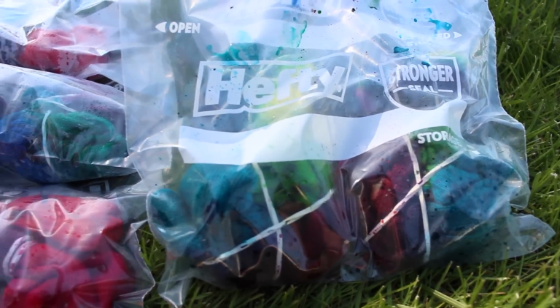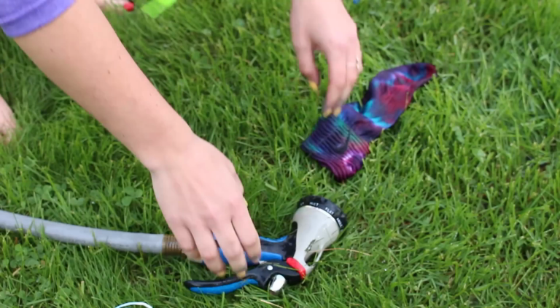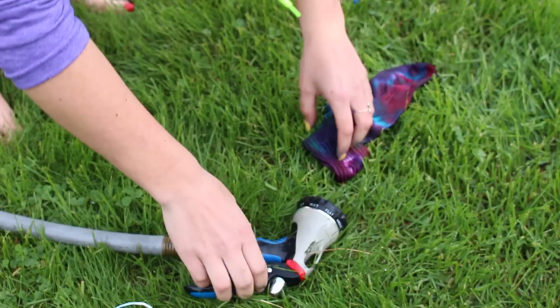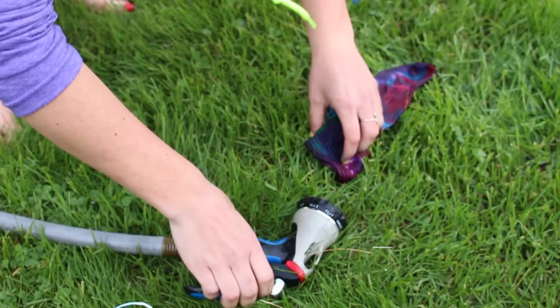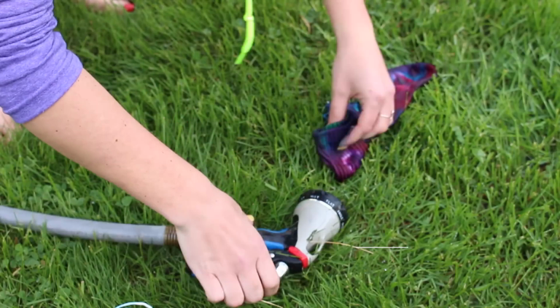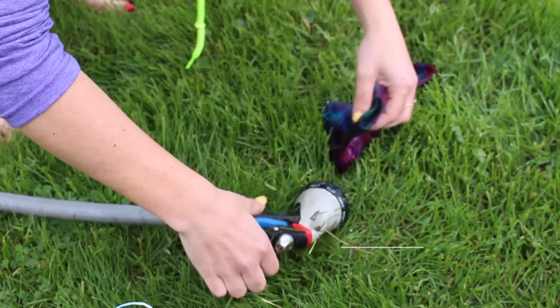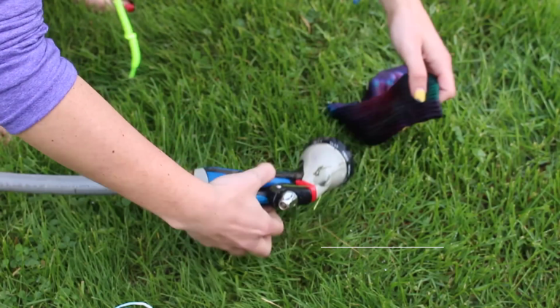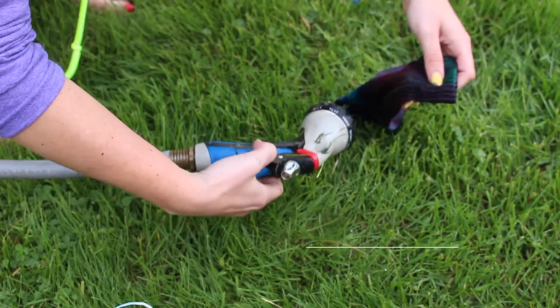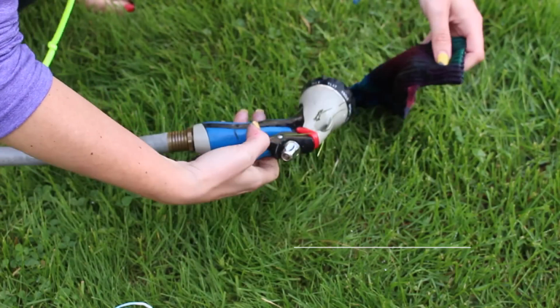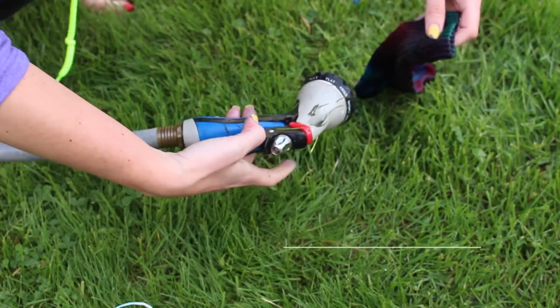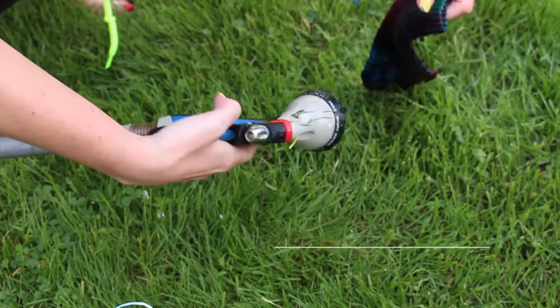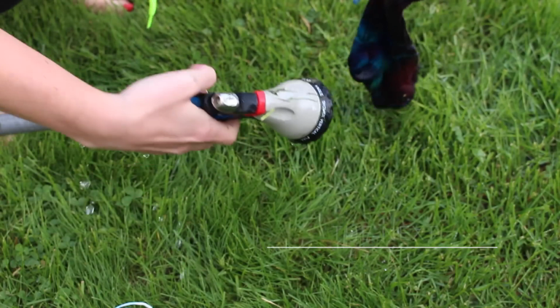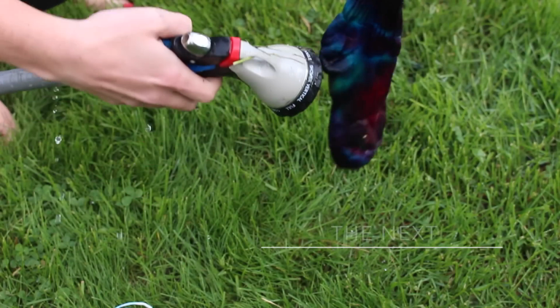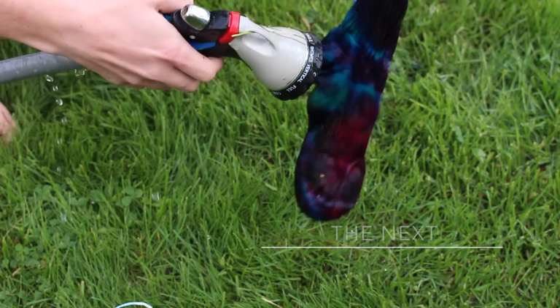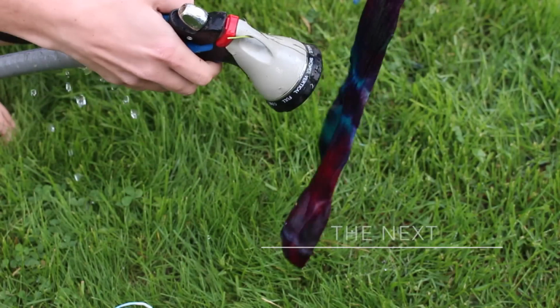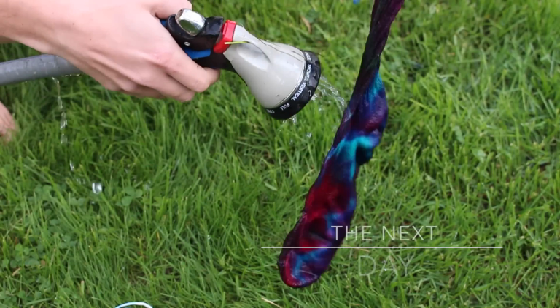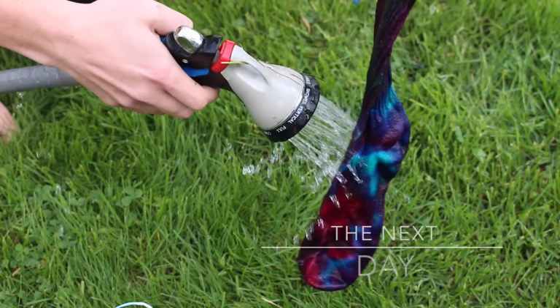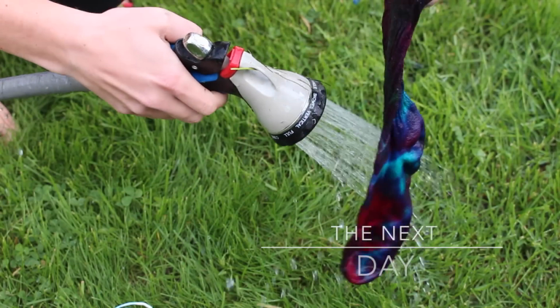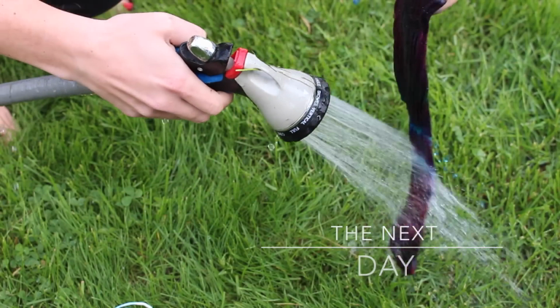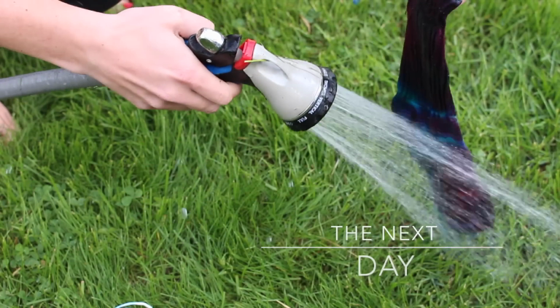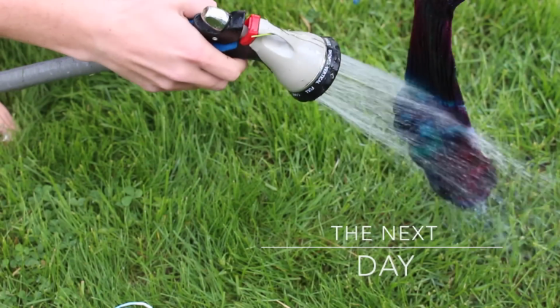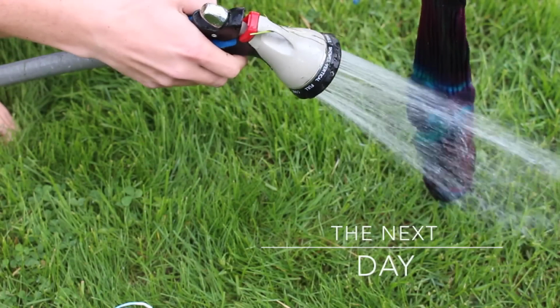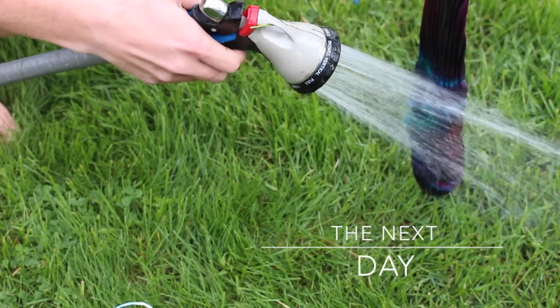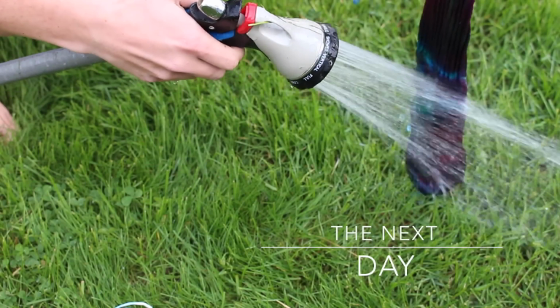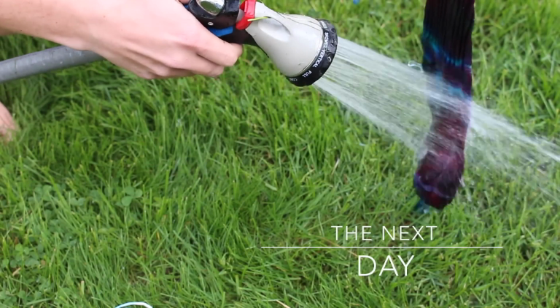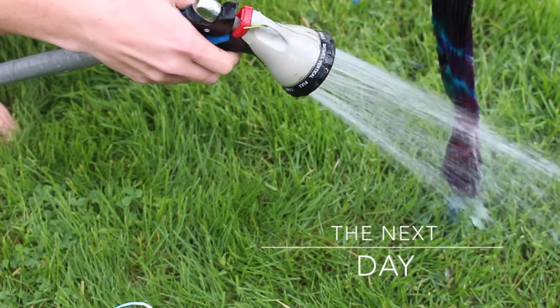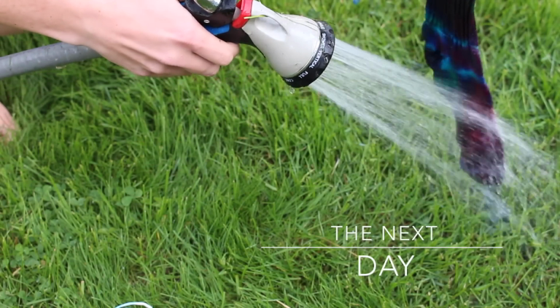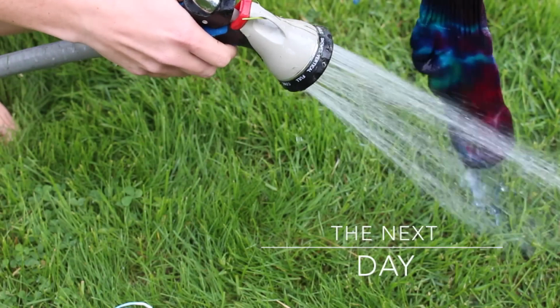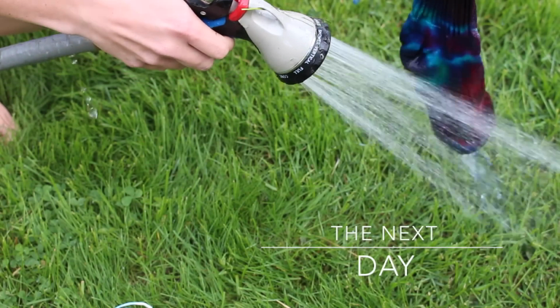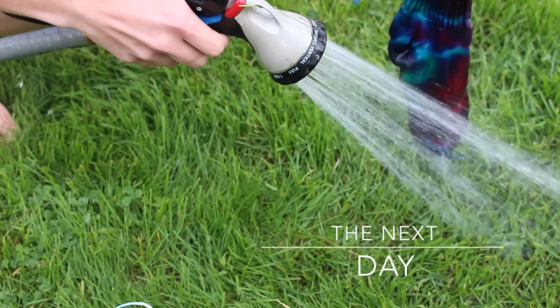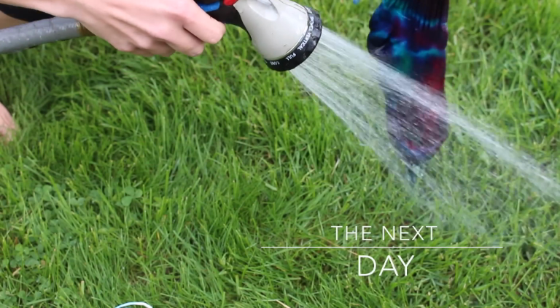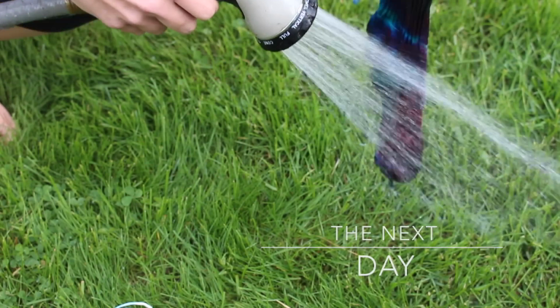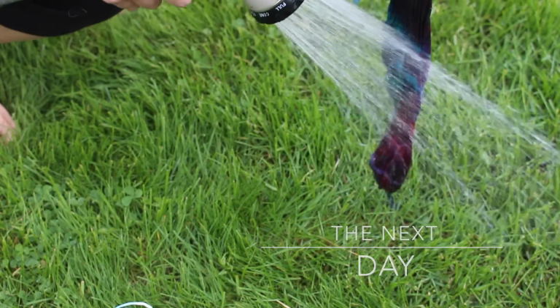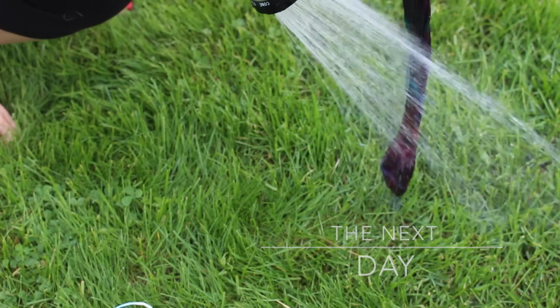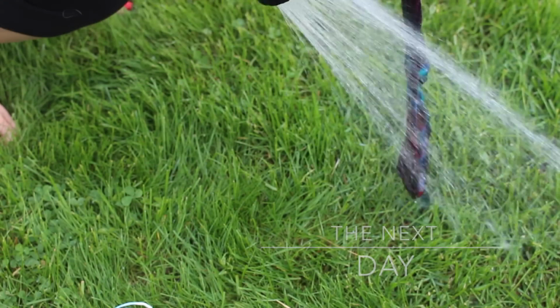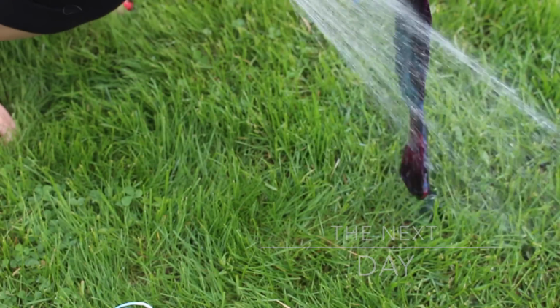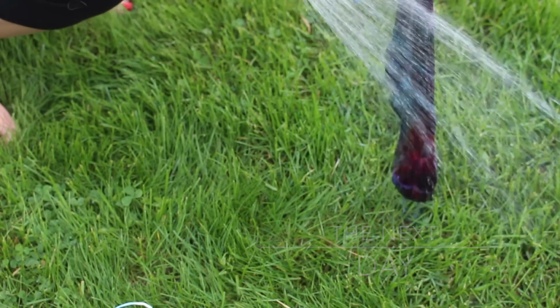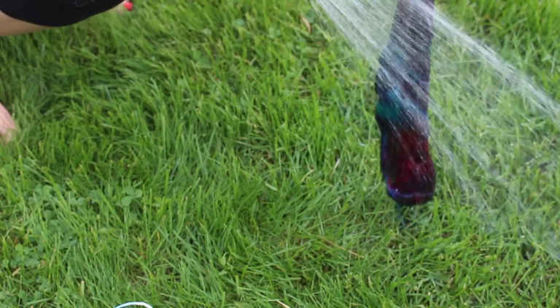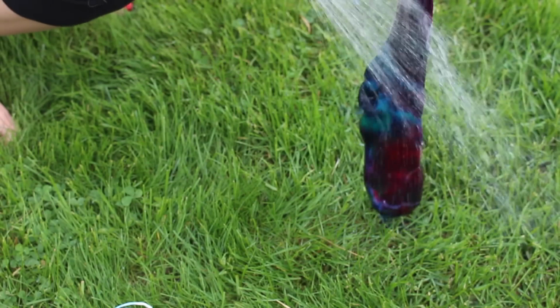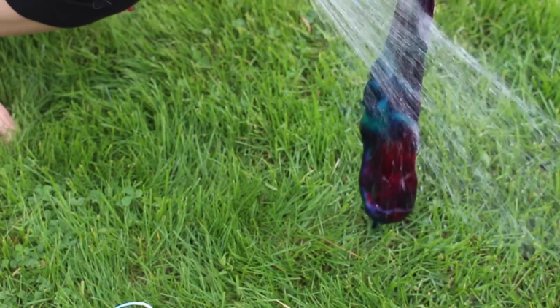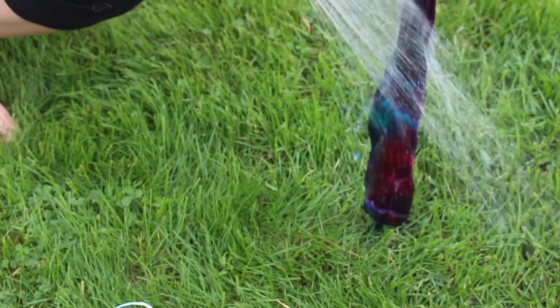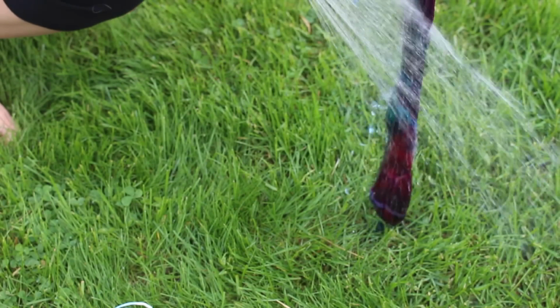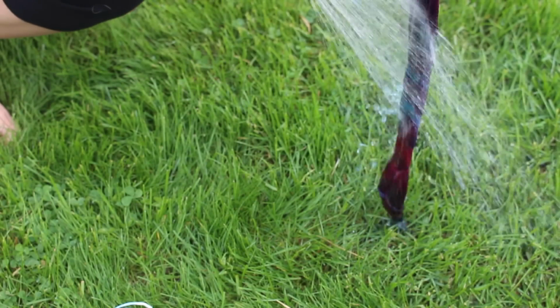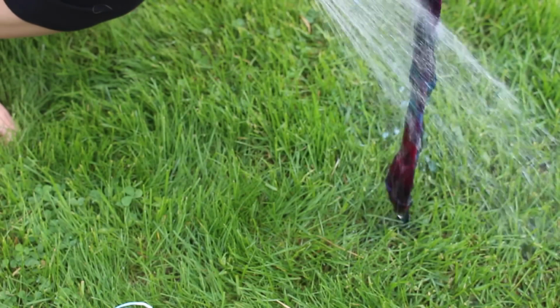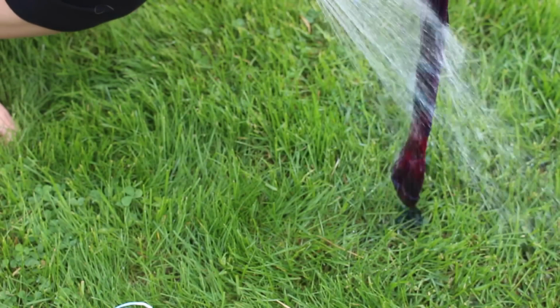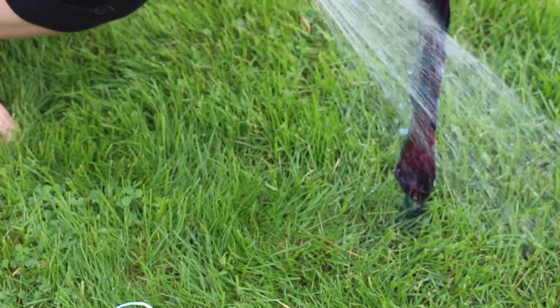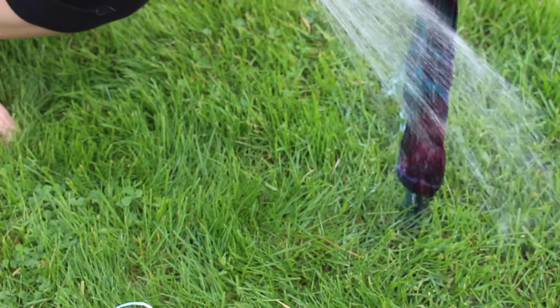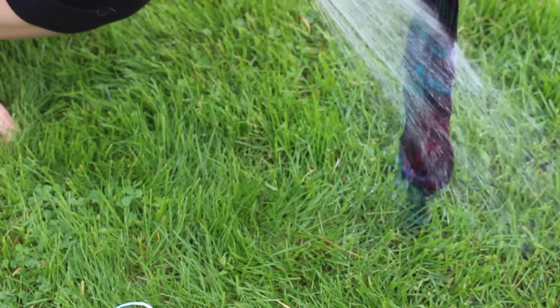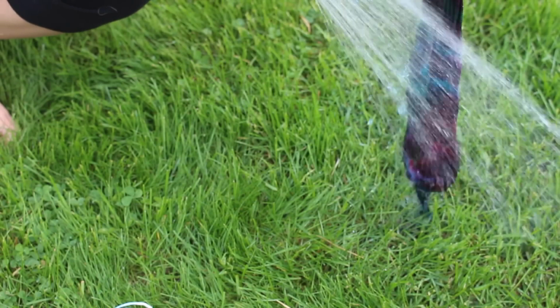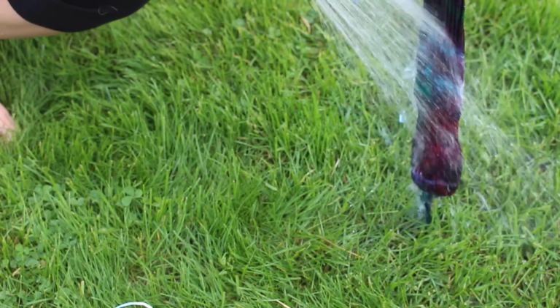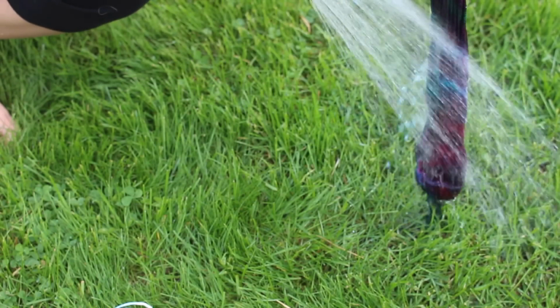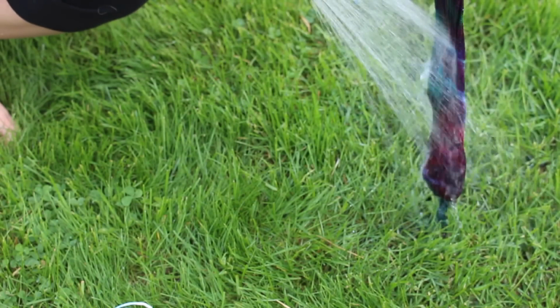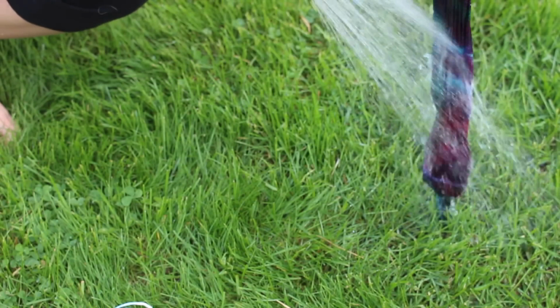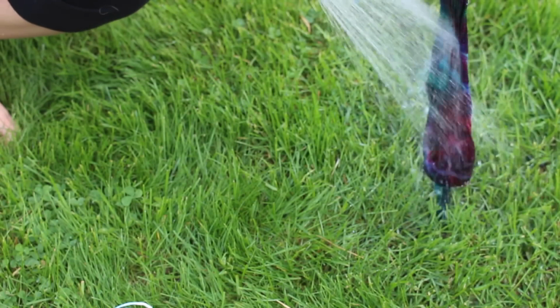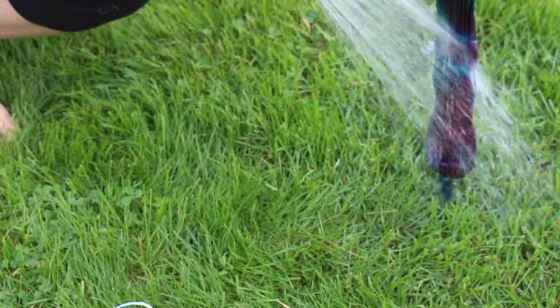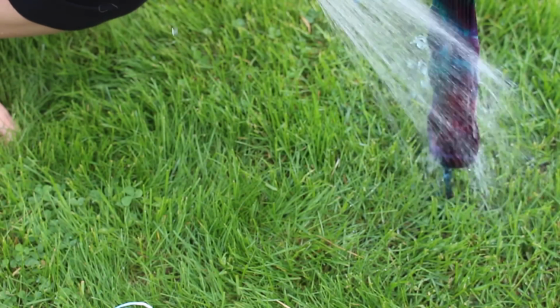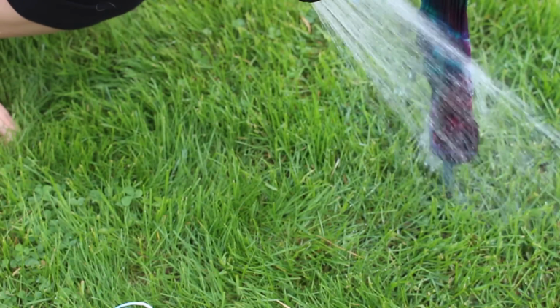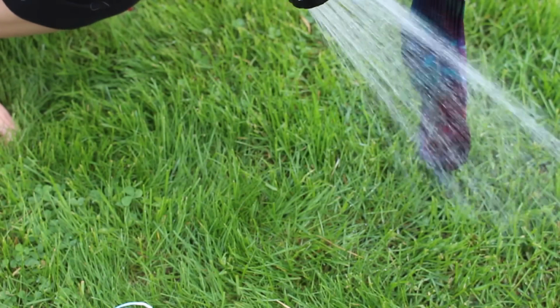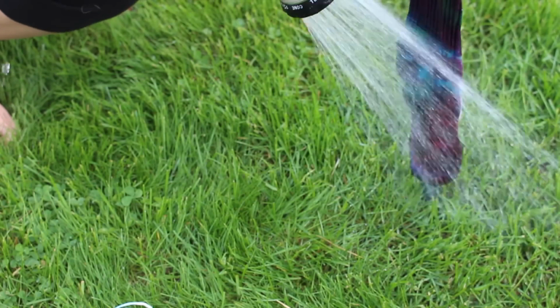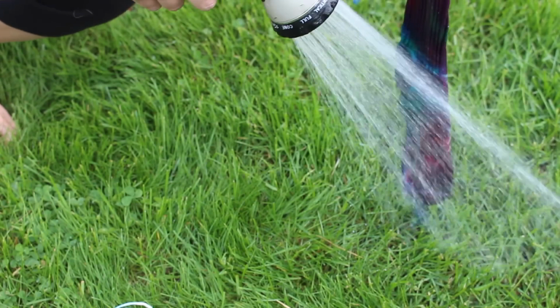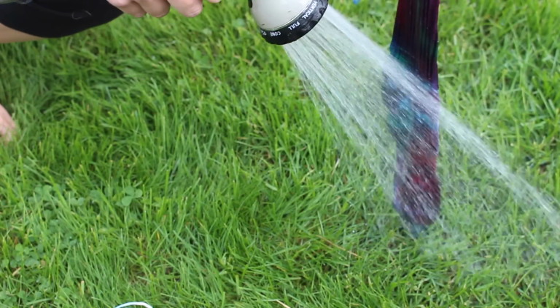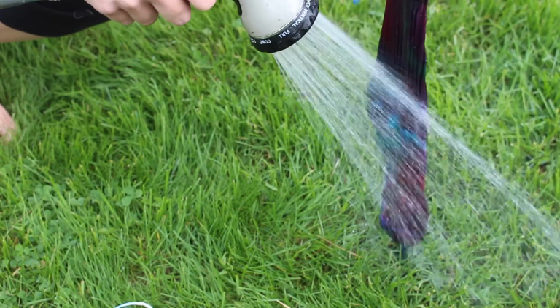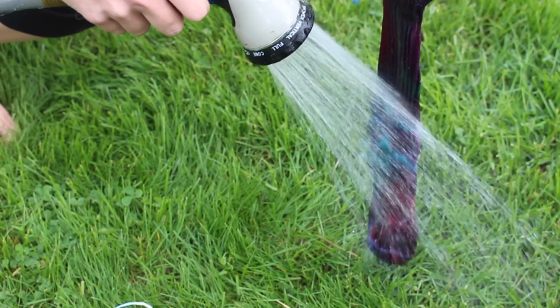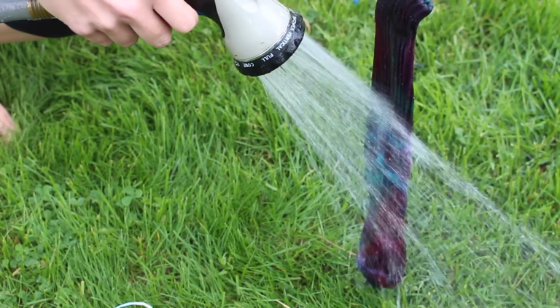The next day, remove the socks from the baggies and start rinsing them out until the water runs clear. I did ours outside so we didn't stain the white sinks.